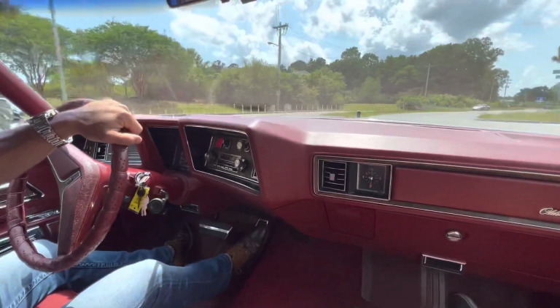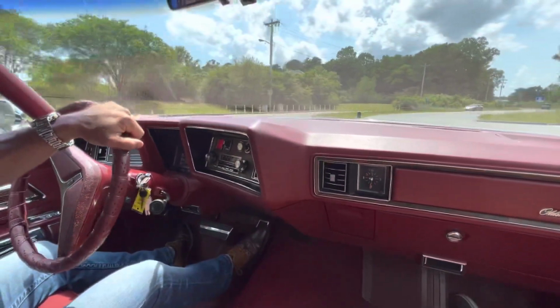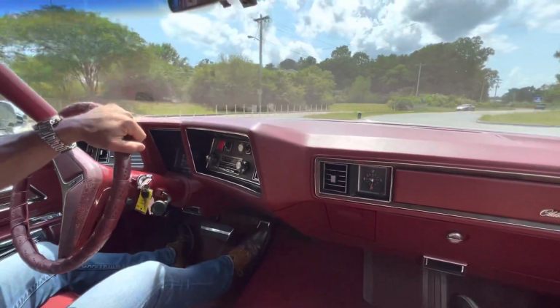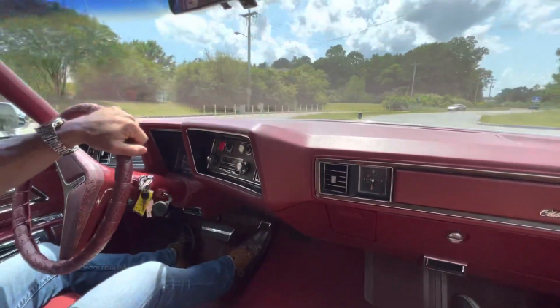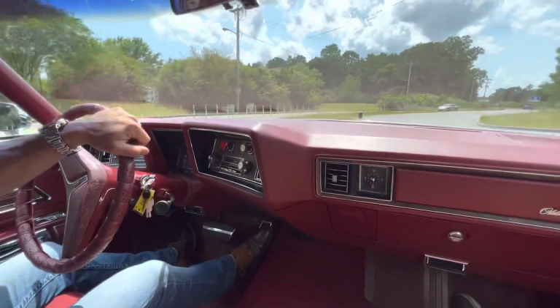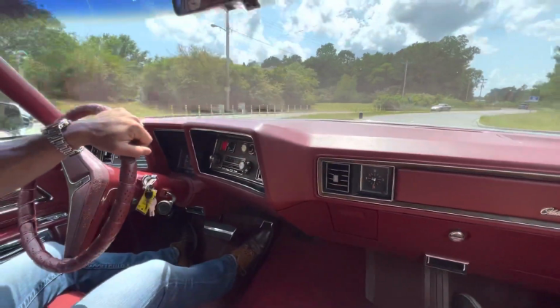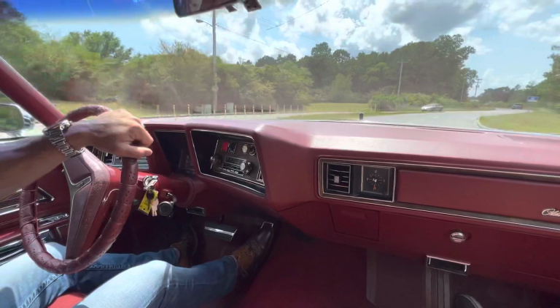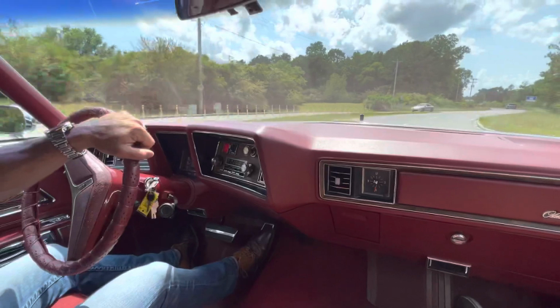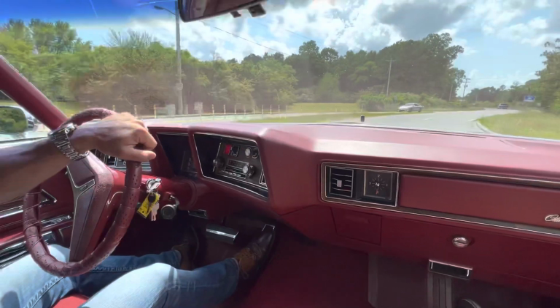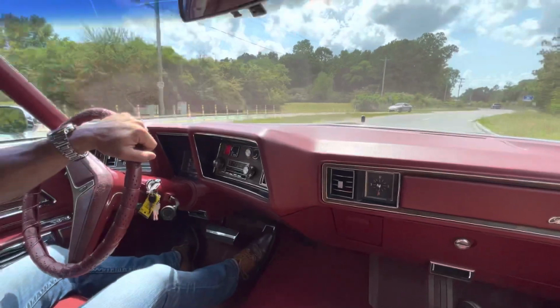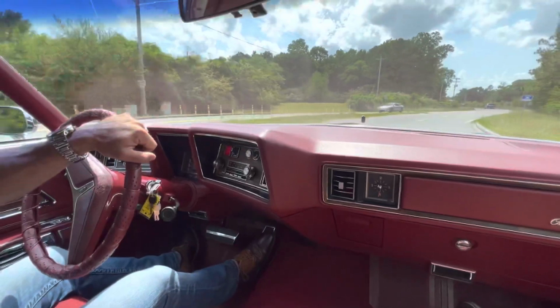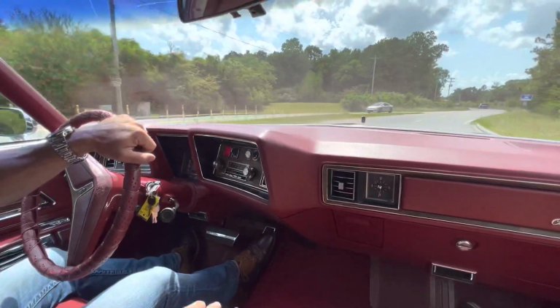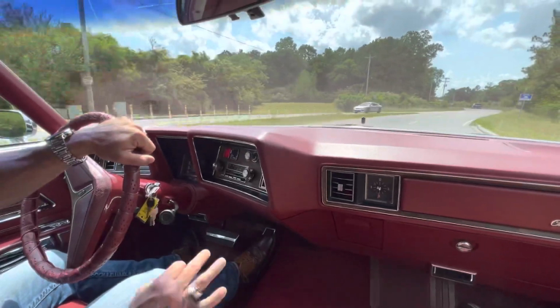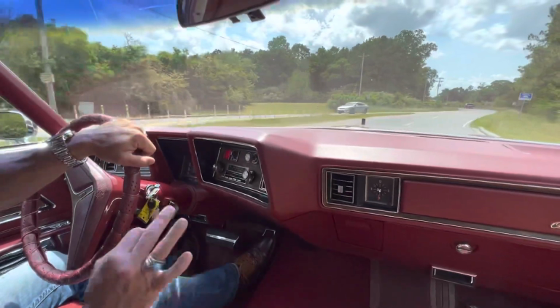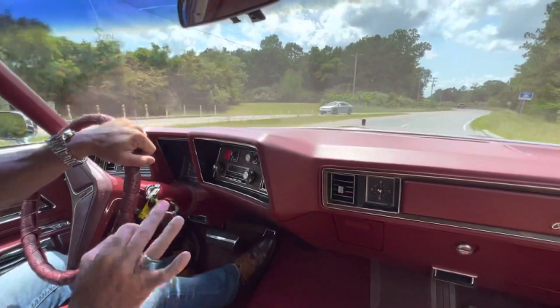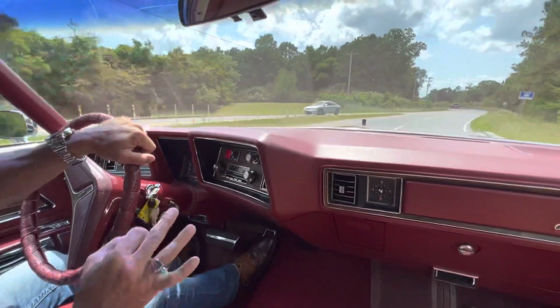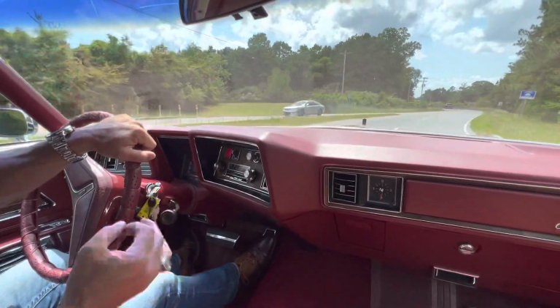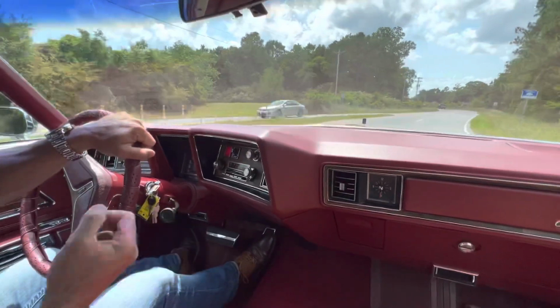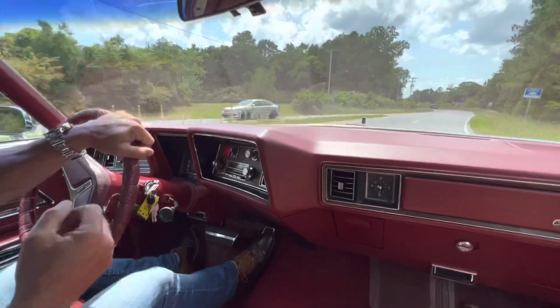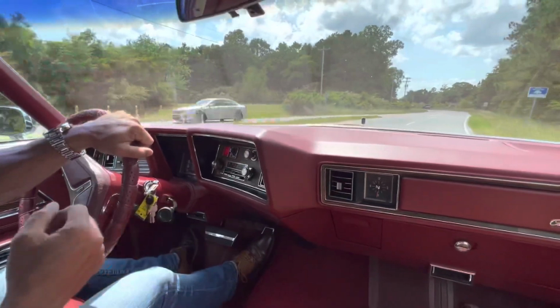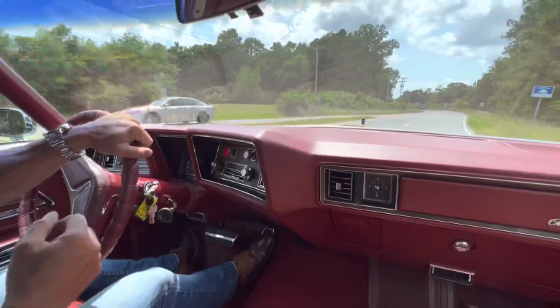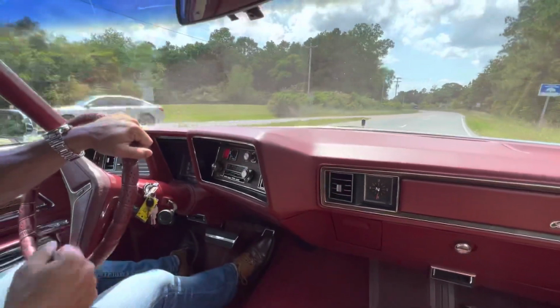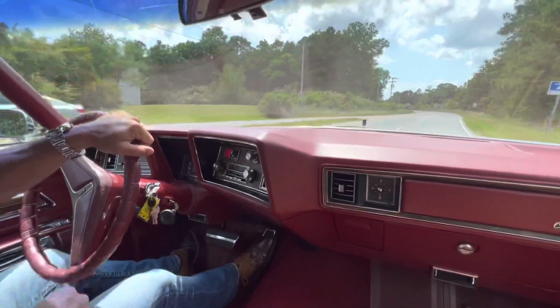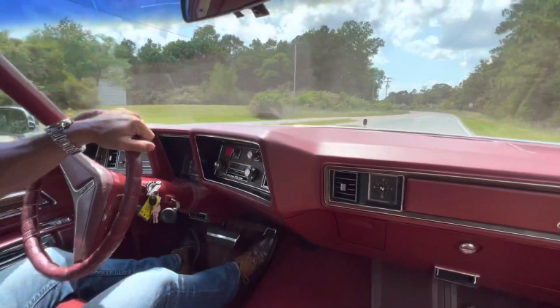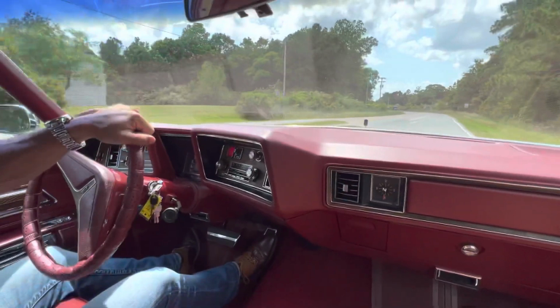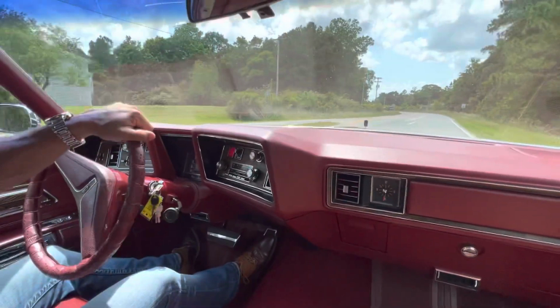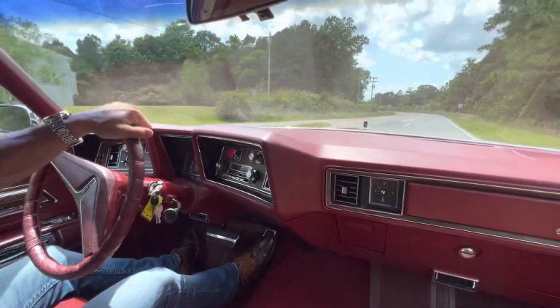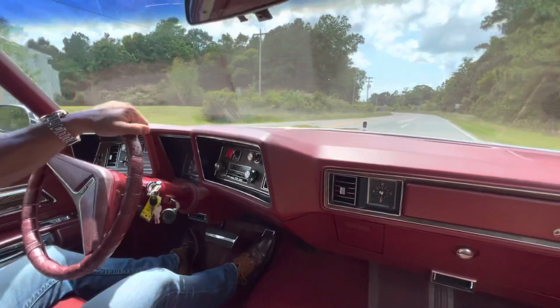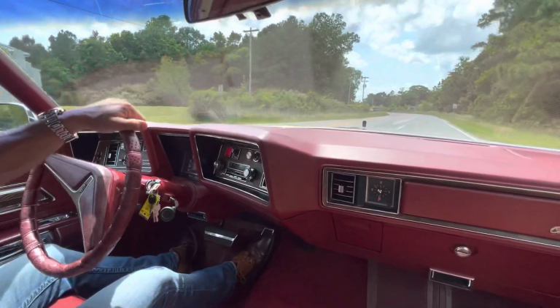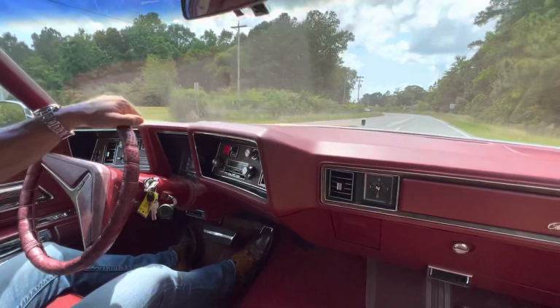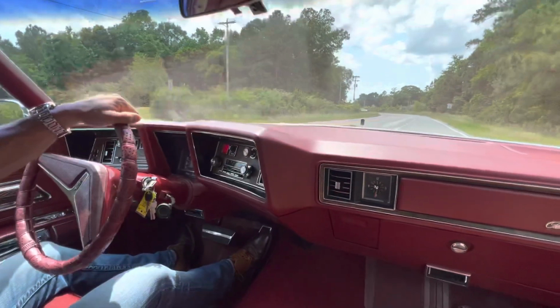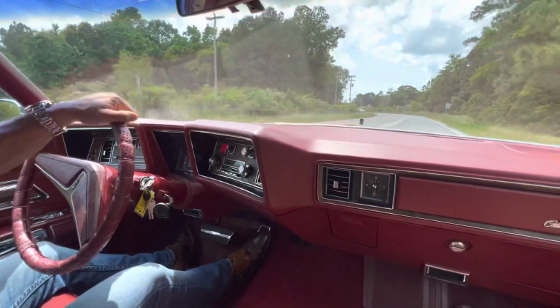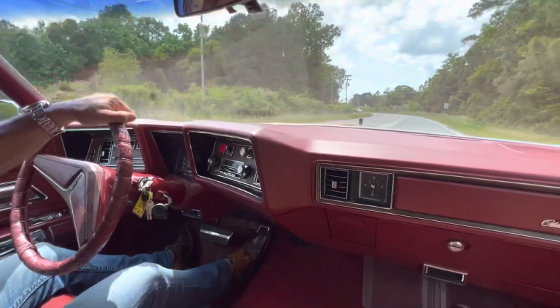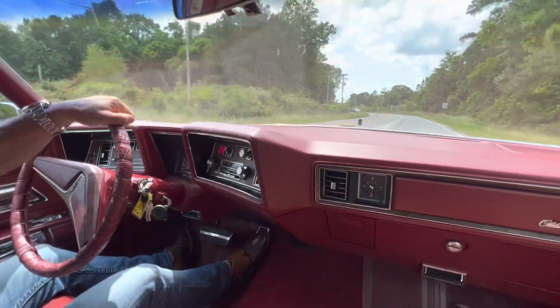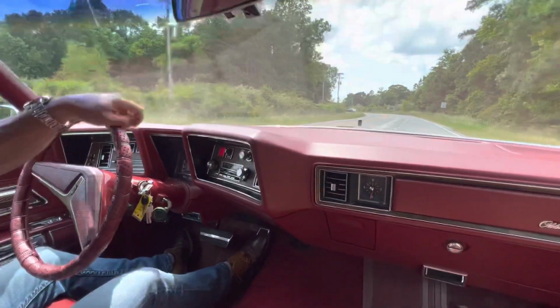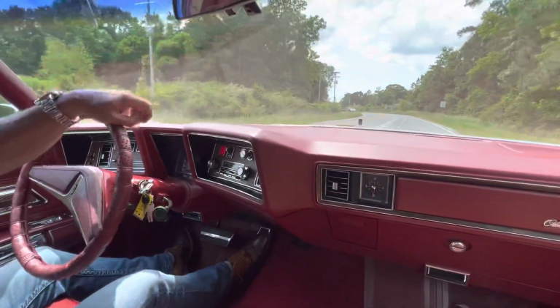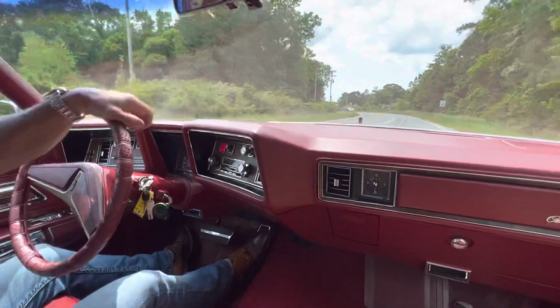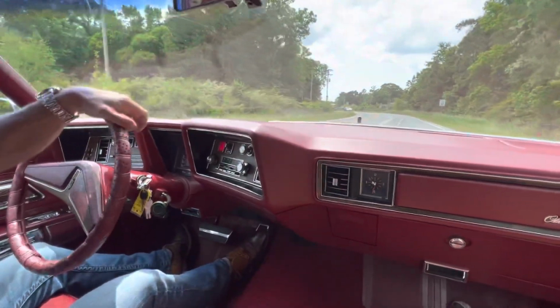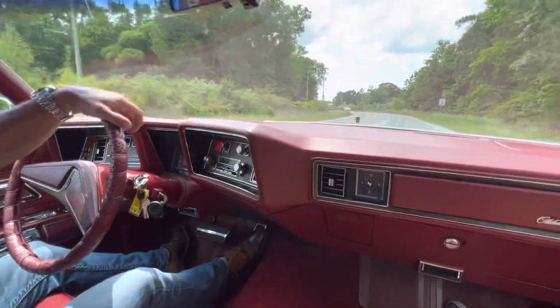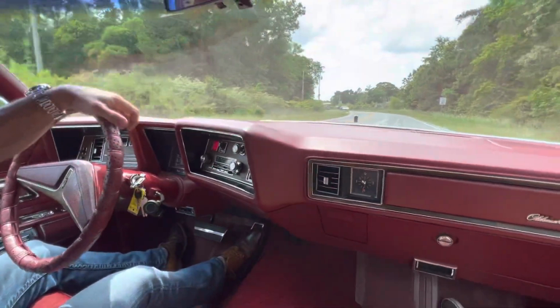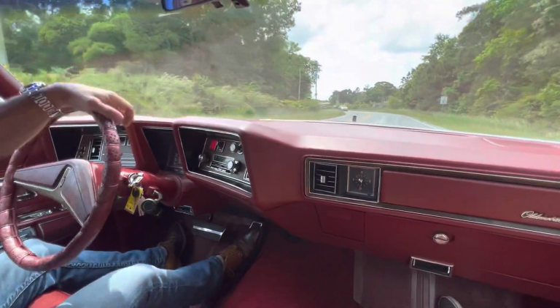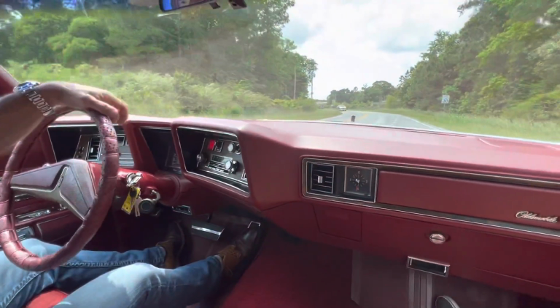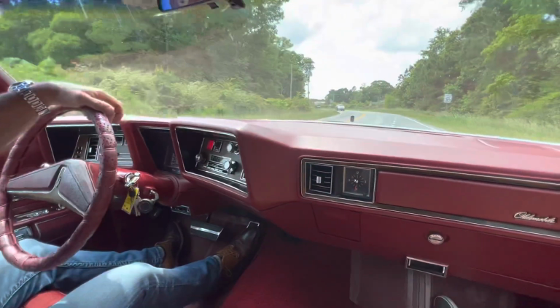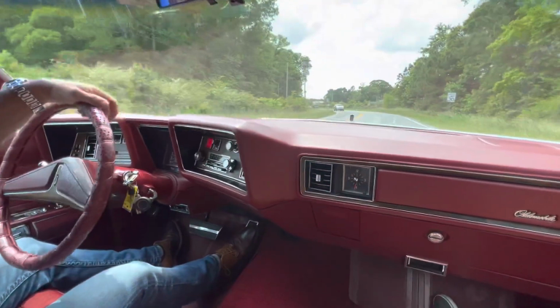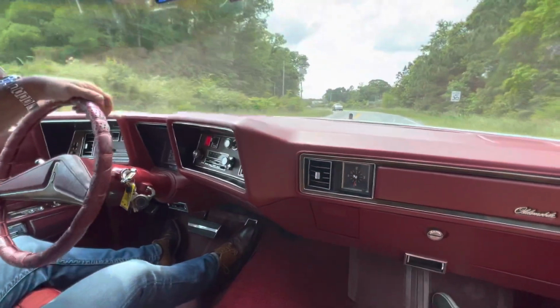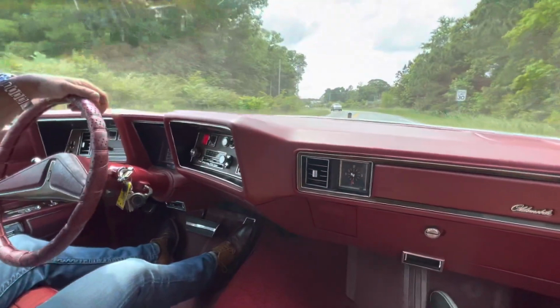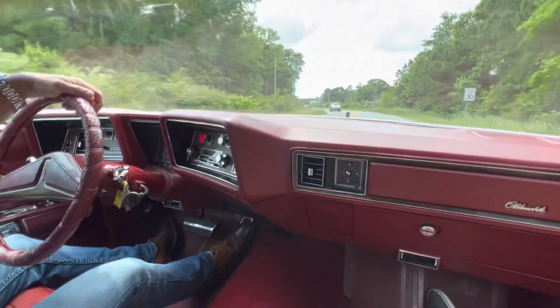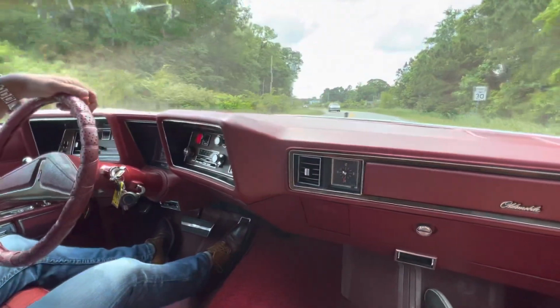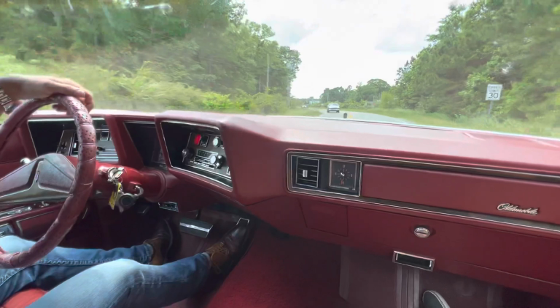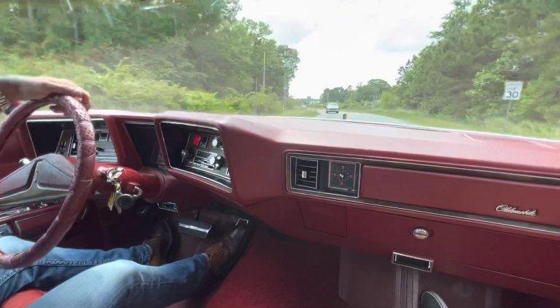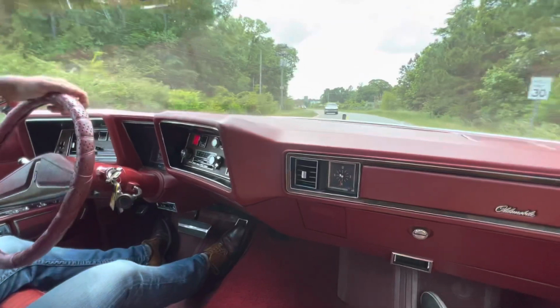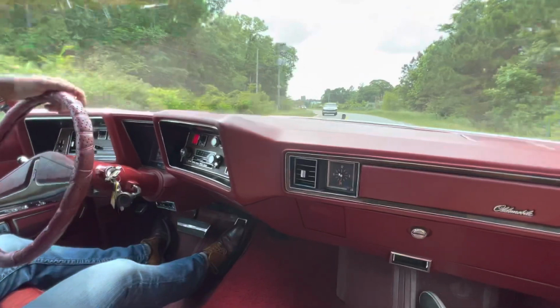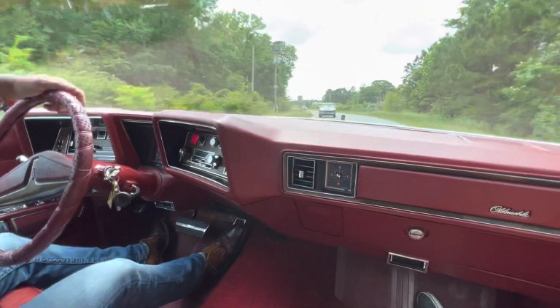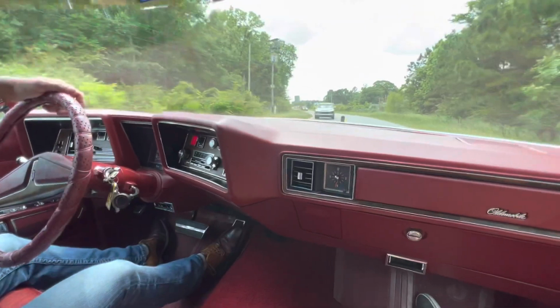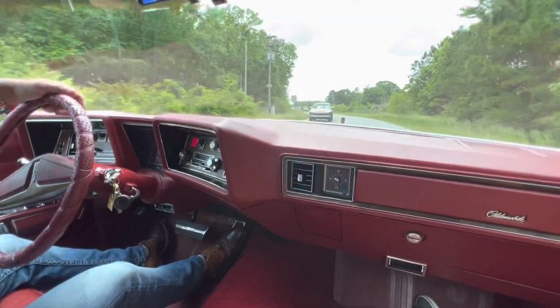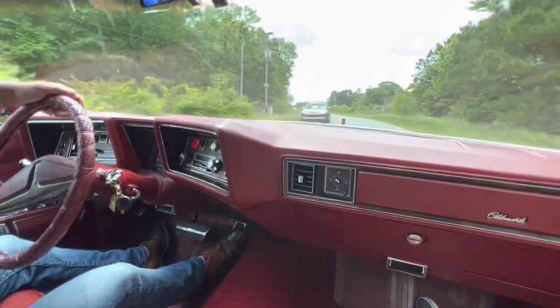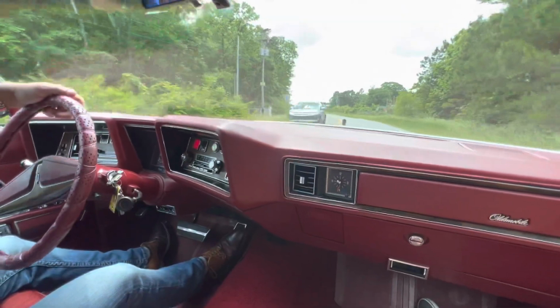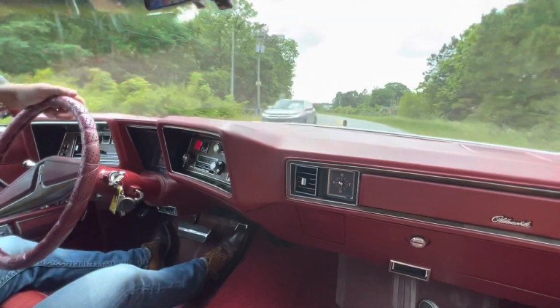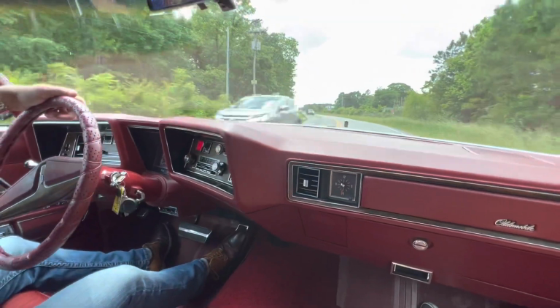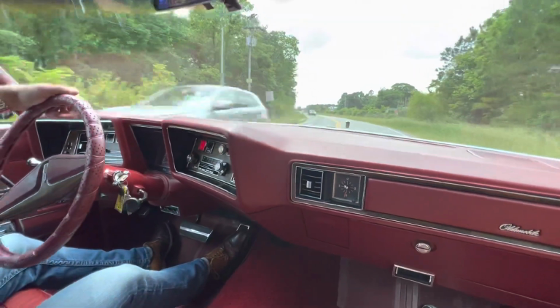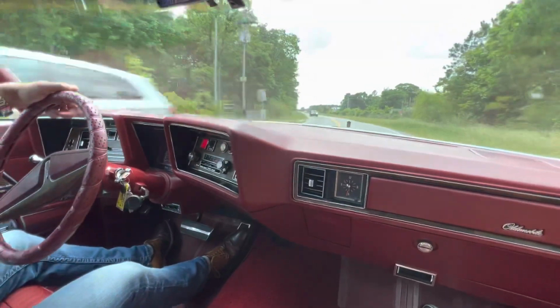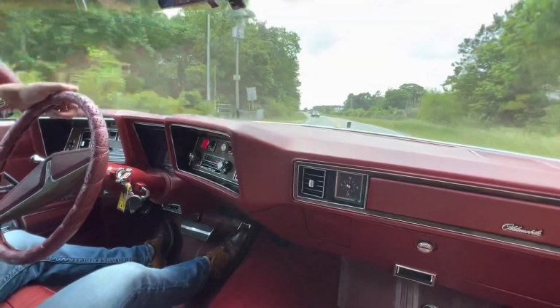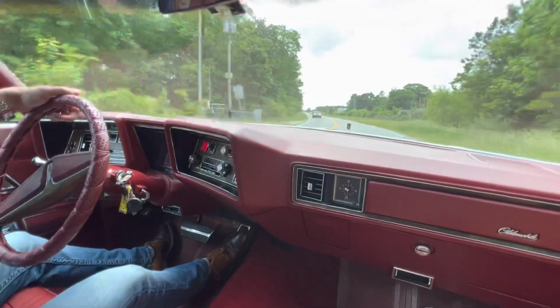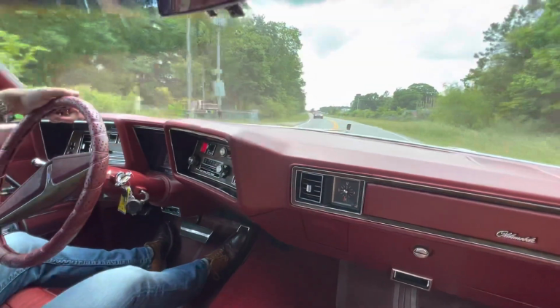The car drives great. I put four new tires on it when I got it a few months back. I think I've had it maybe three or four months.